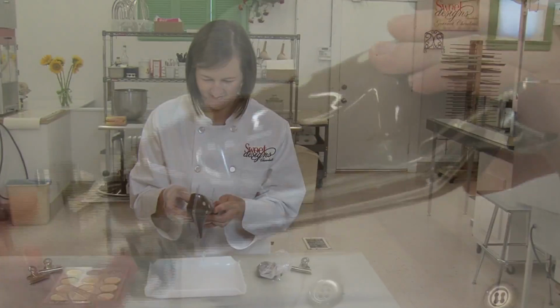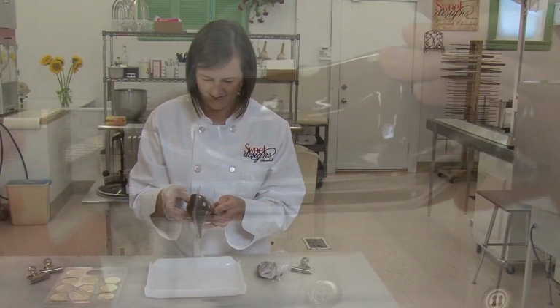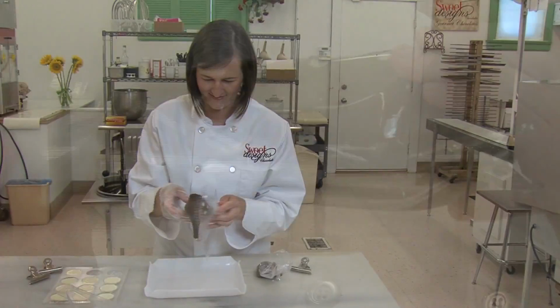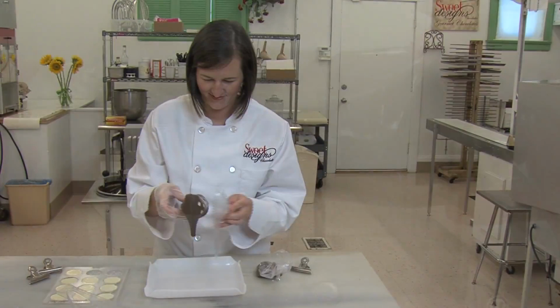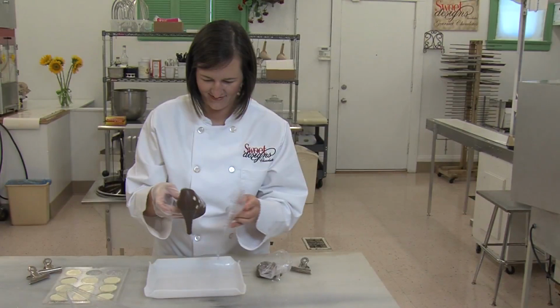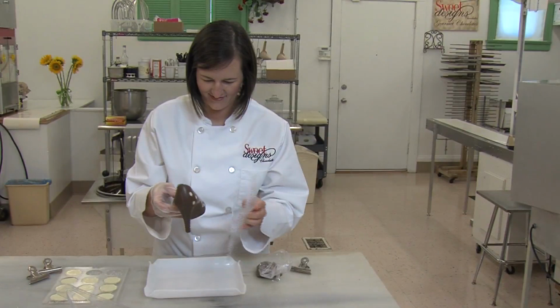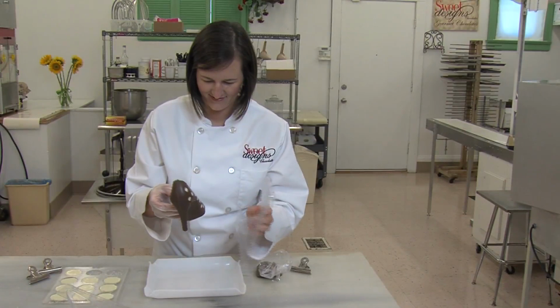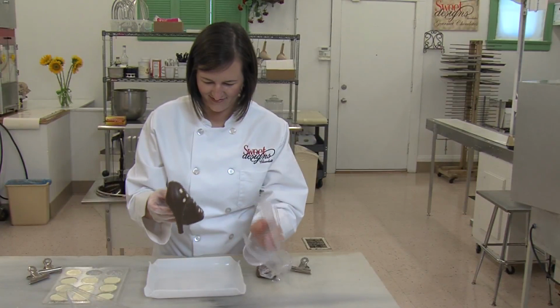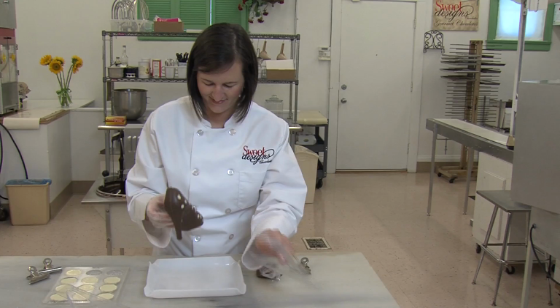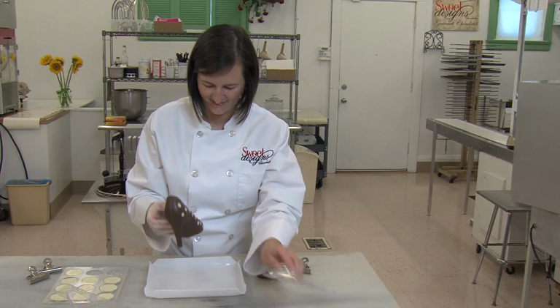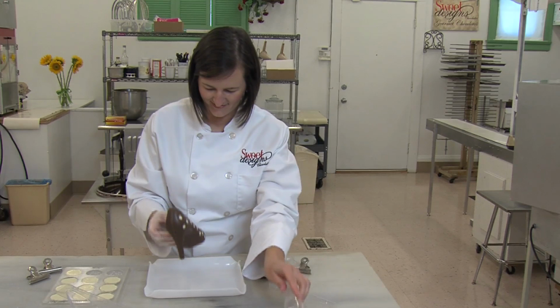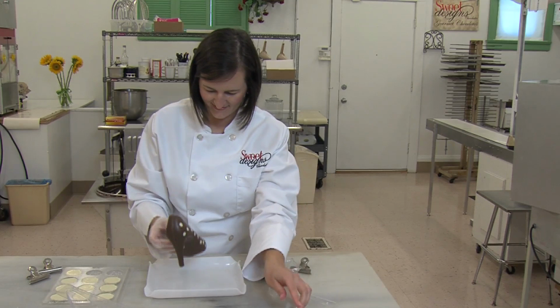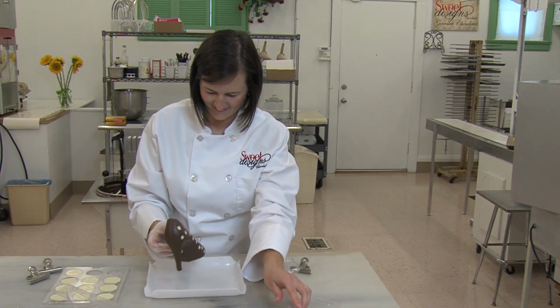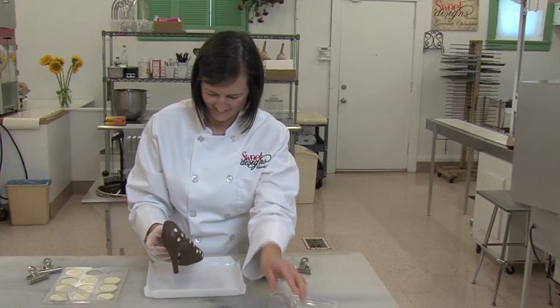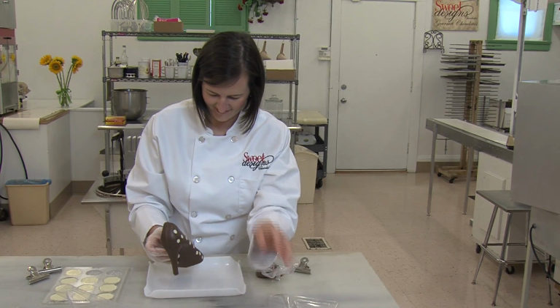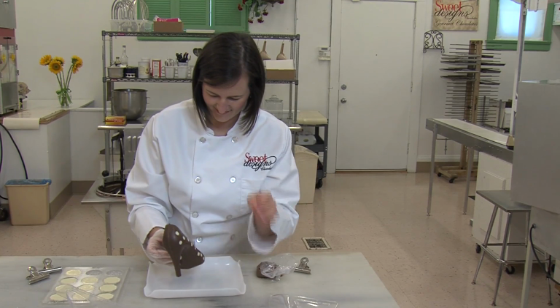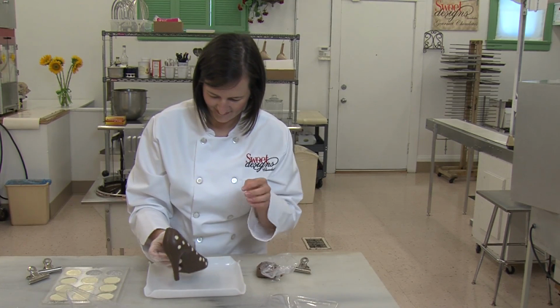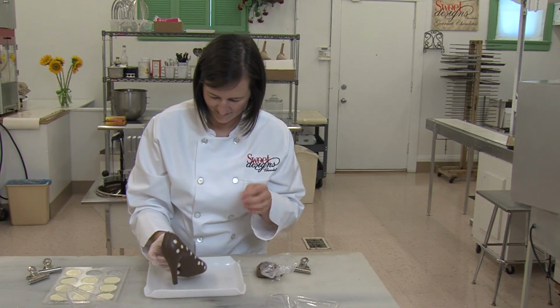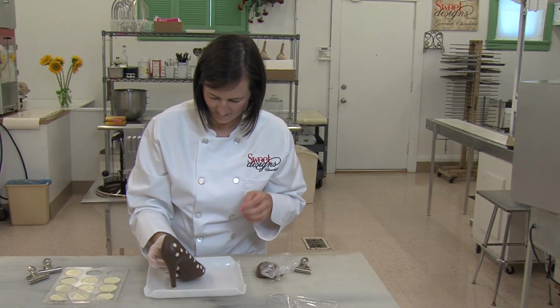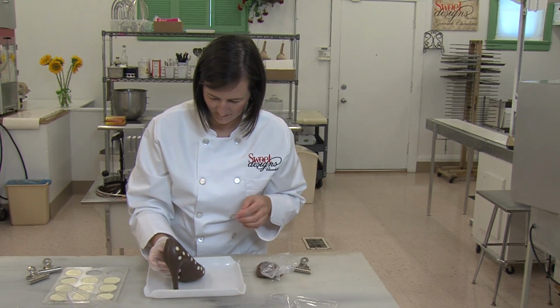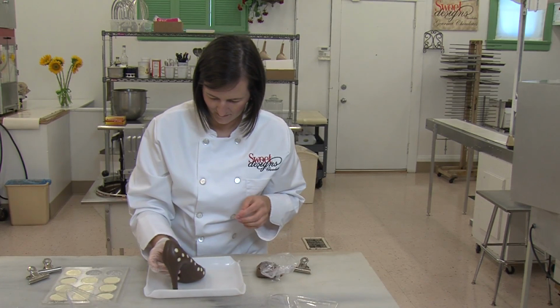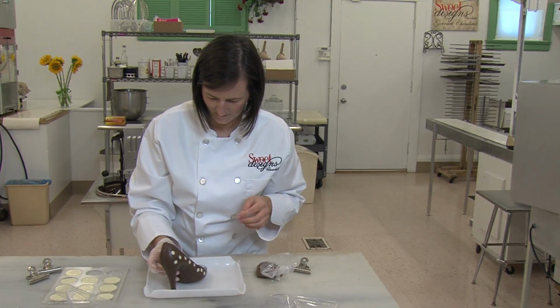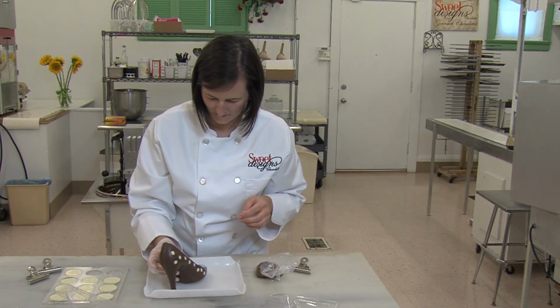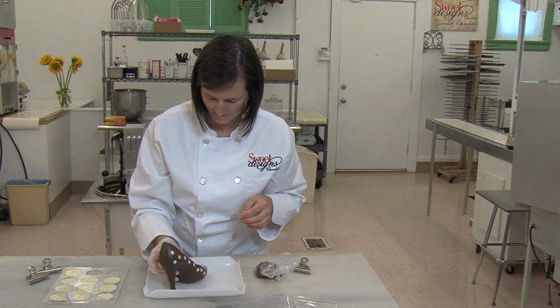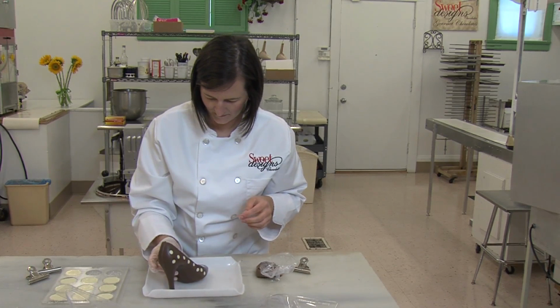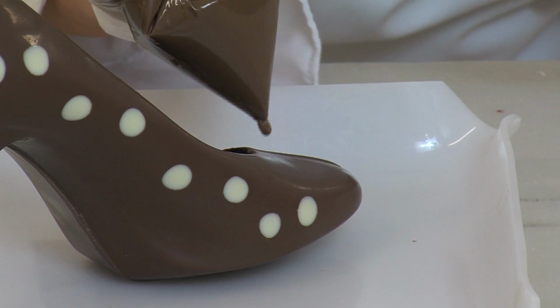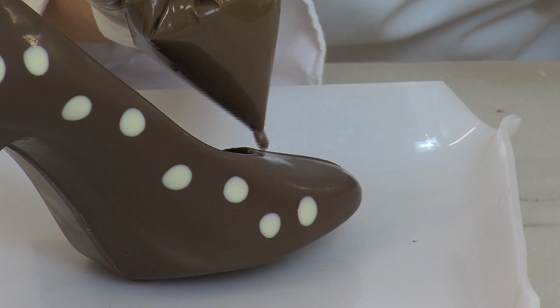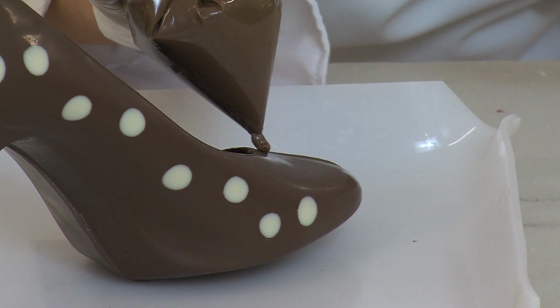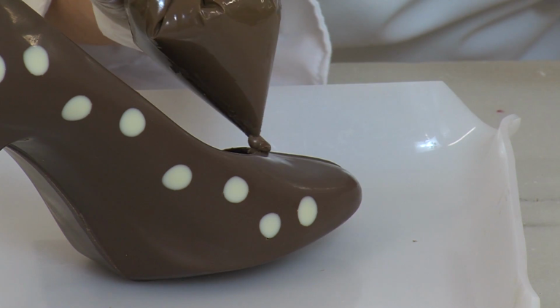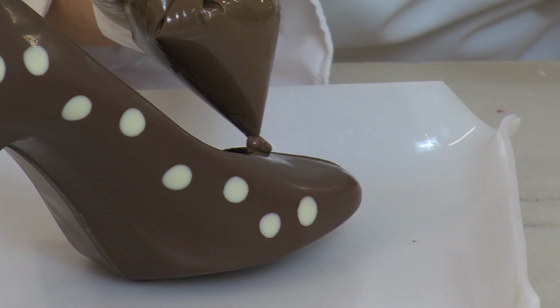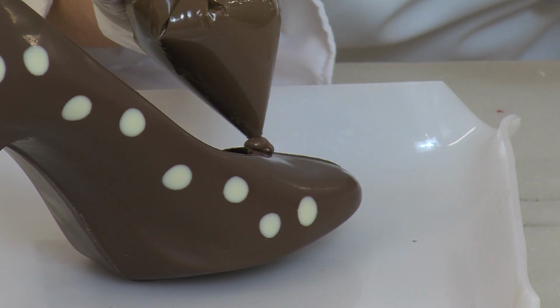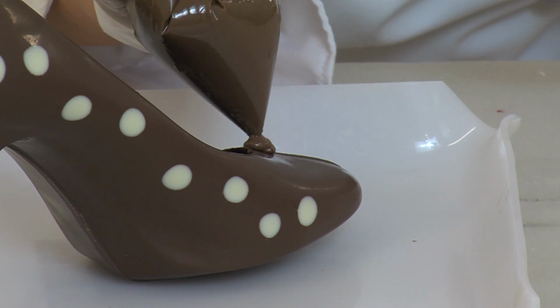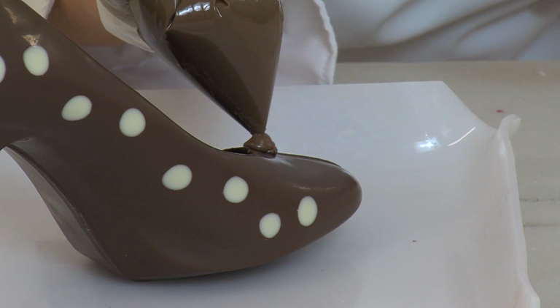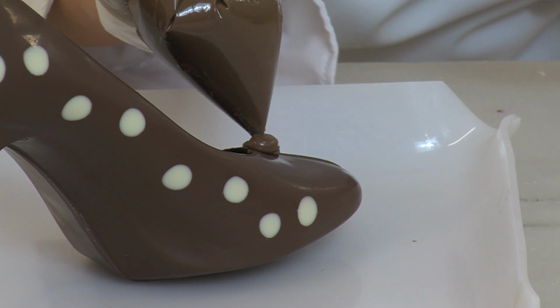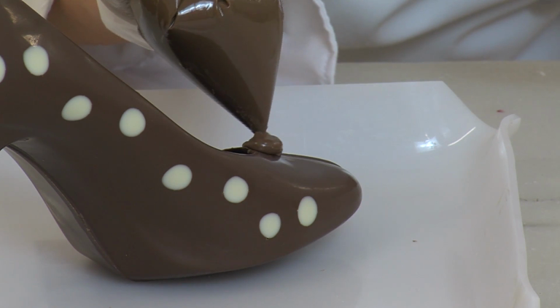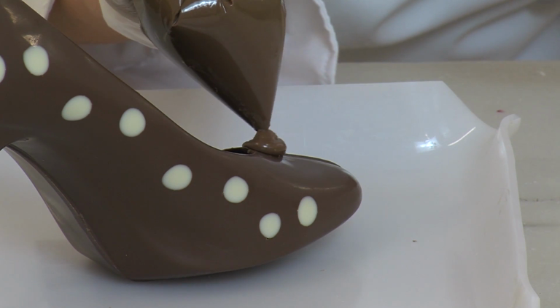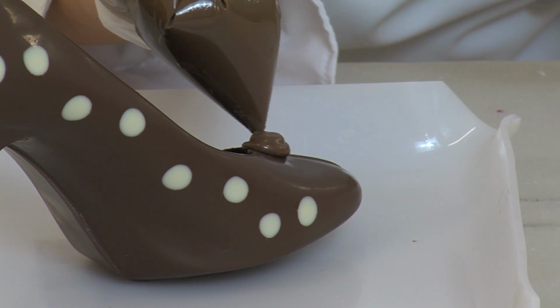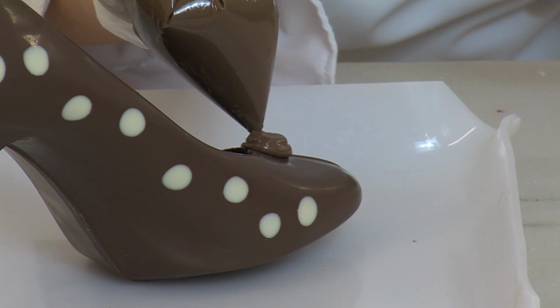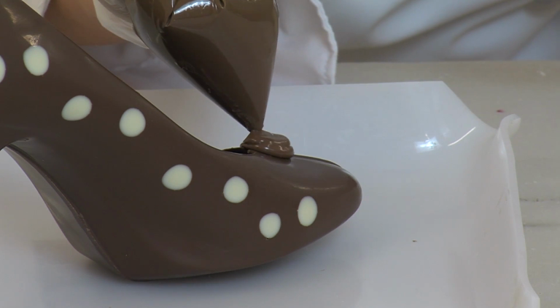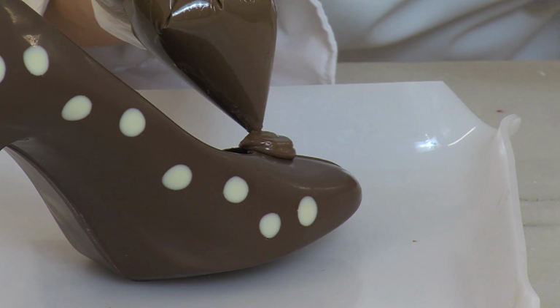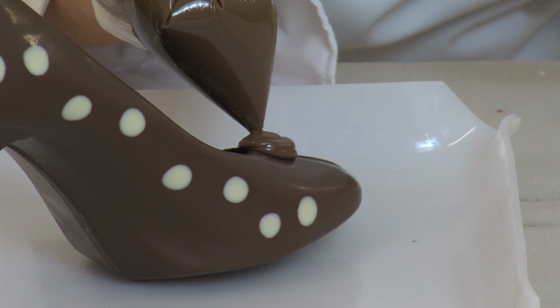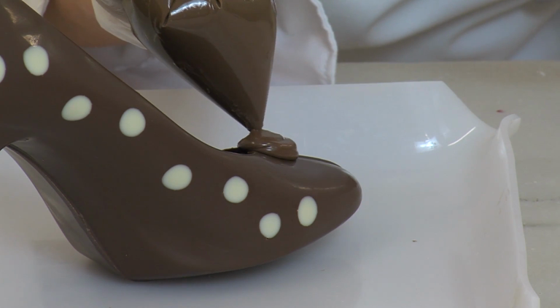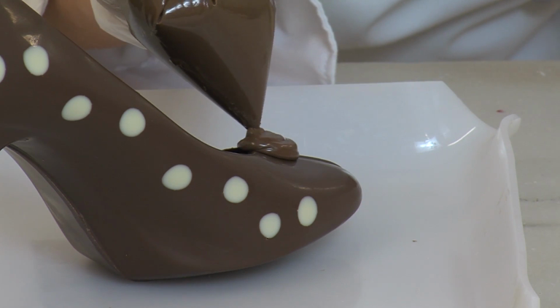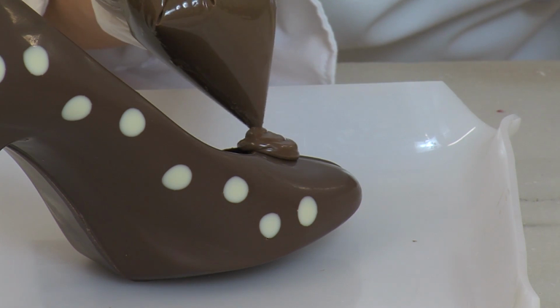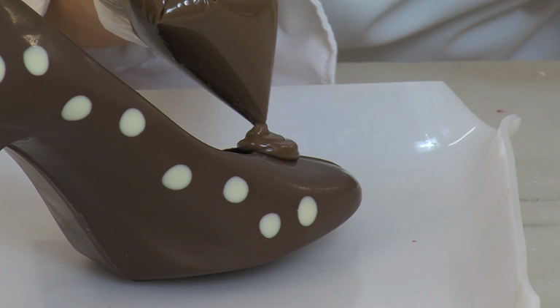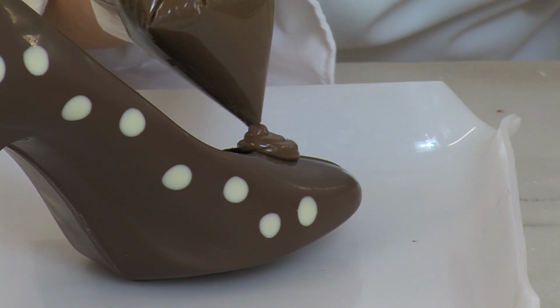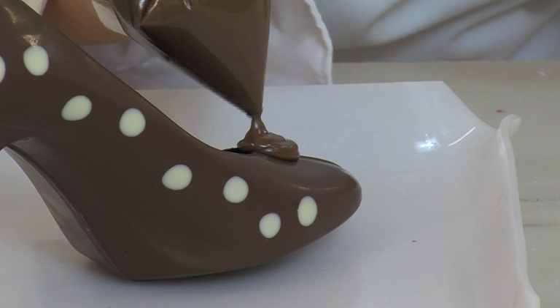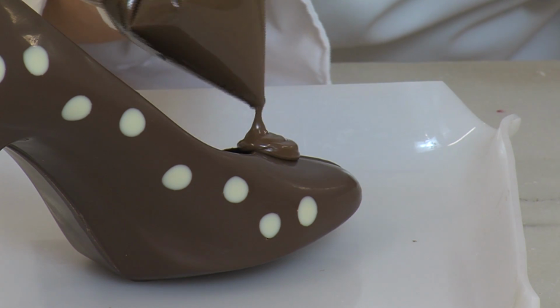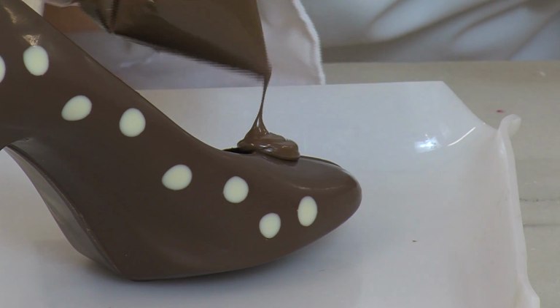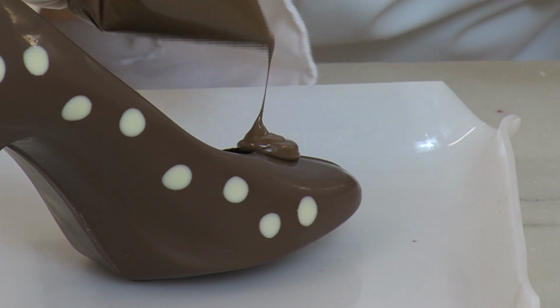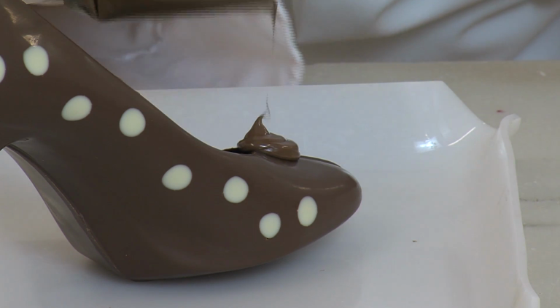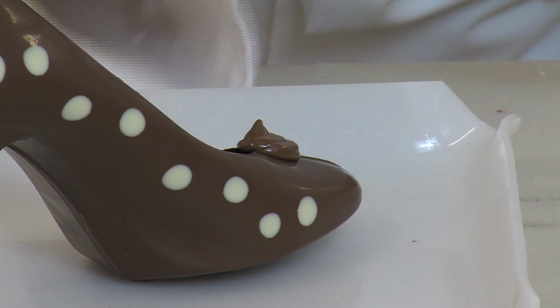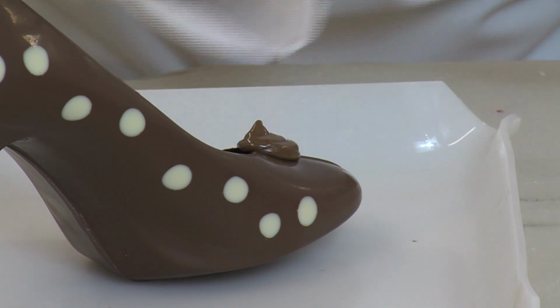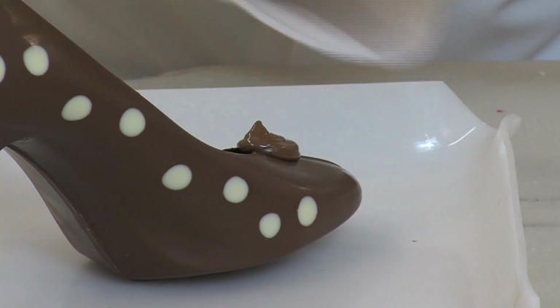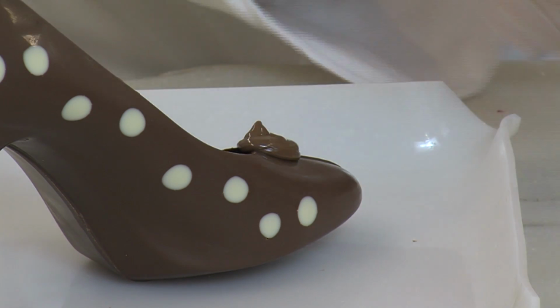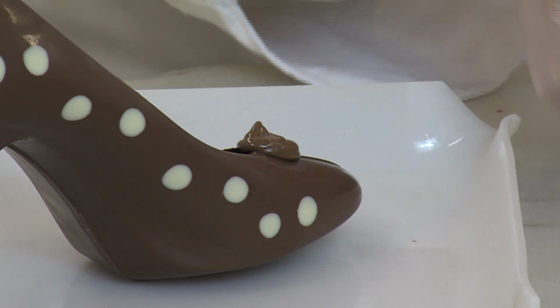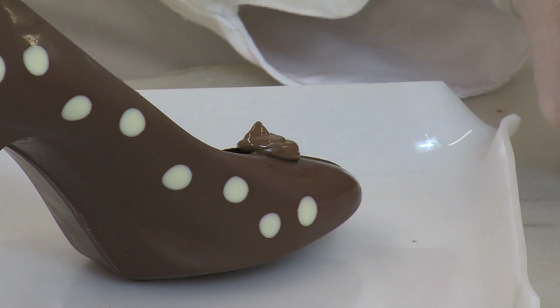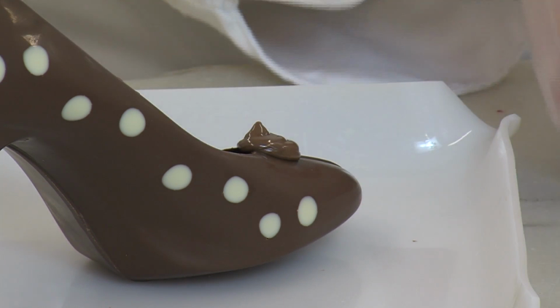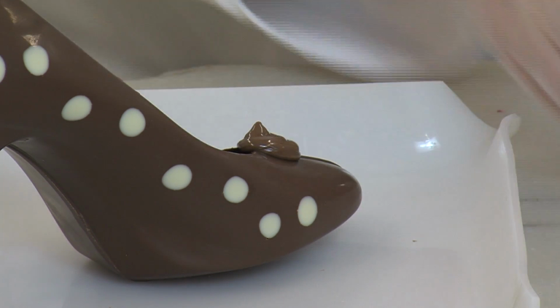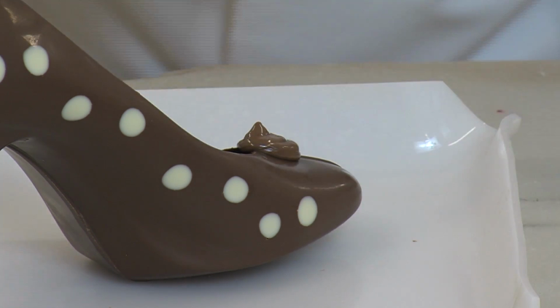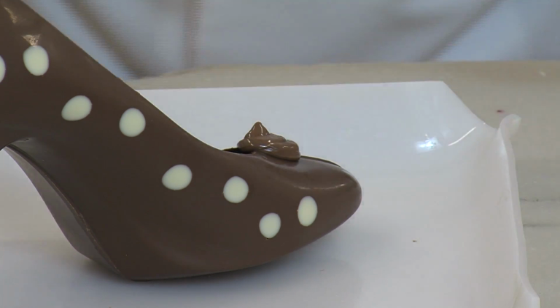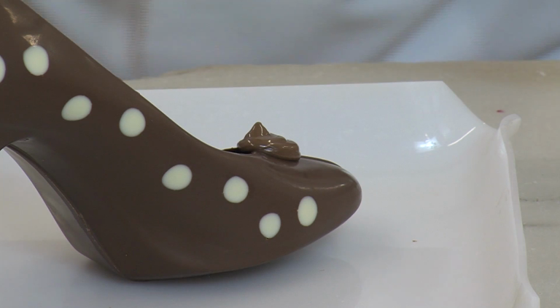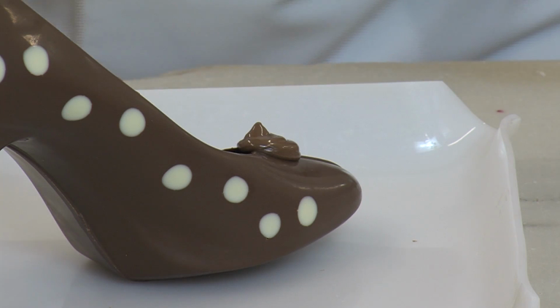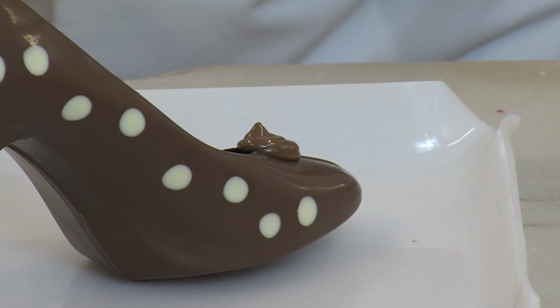Once cooled, it is ready to come out of the mold. I attach the flower with a dab of chocolate — it works just like glue.